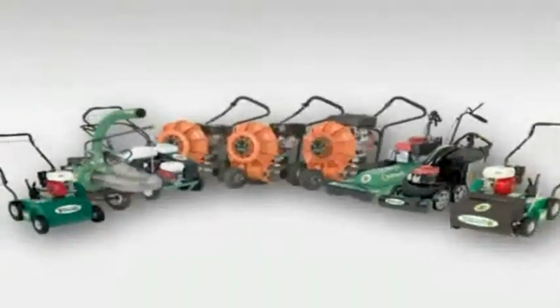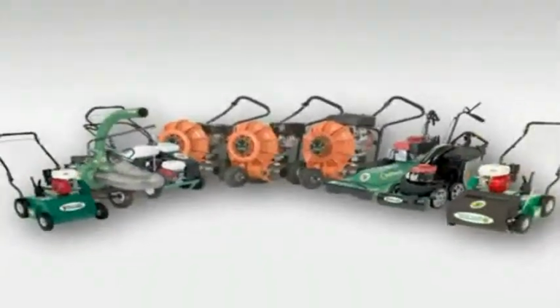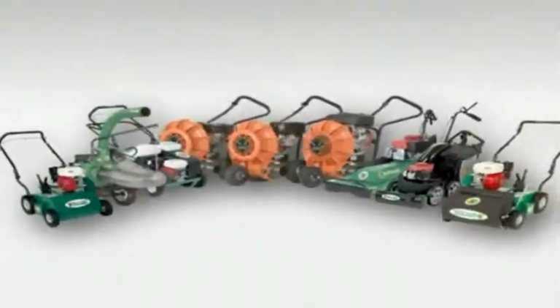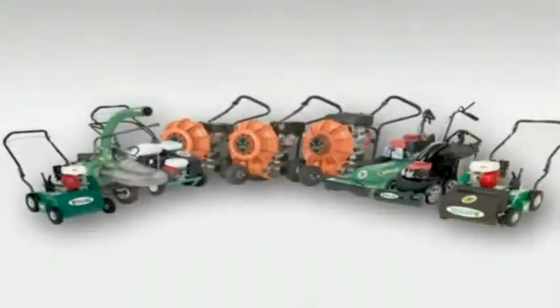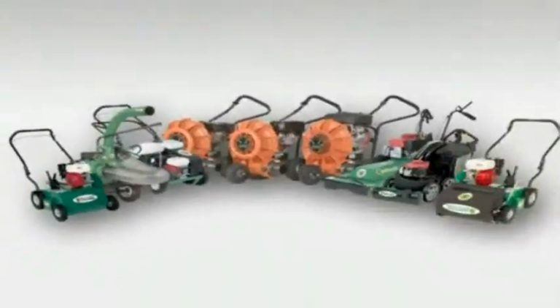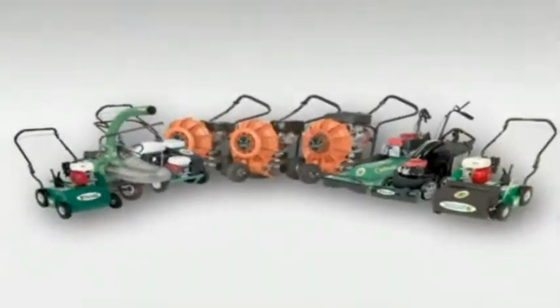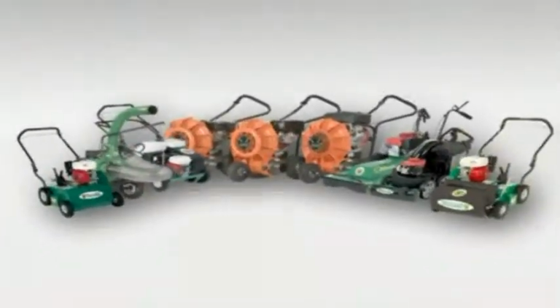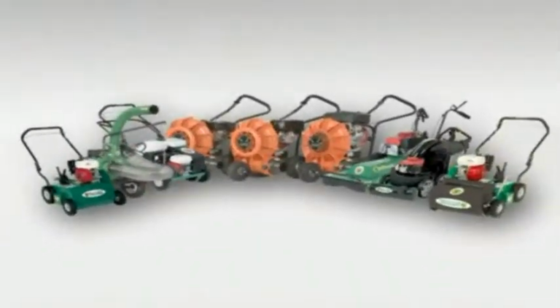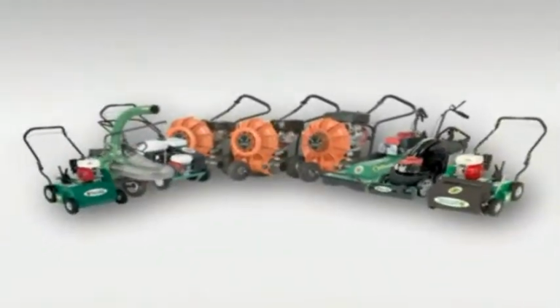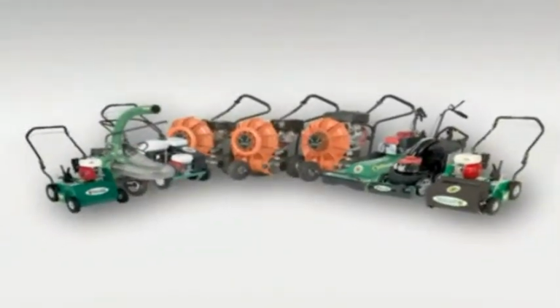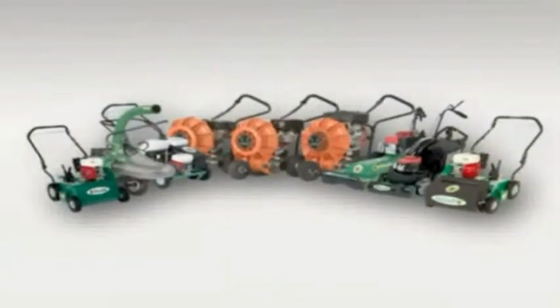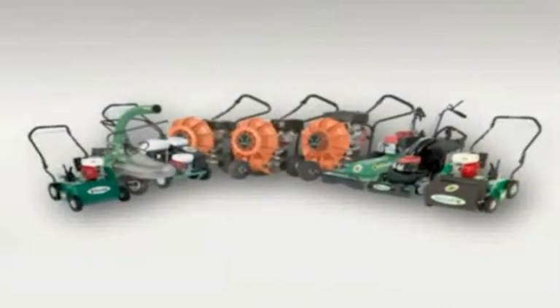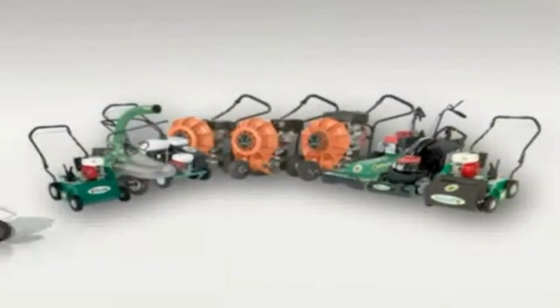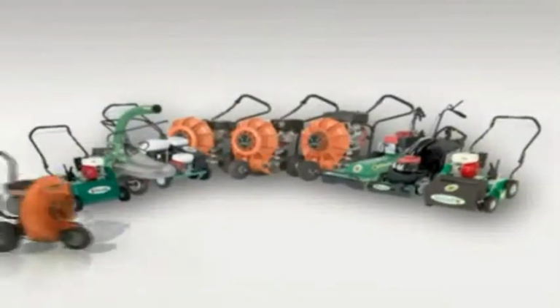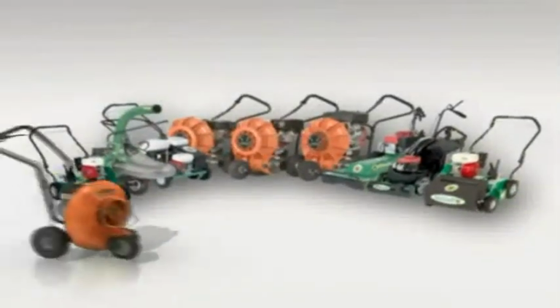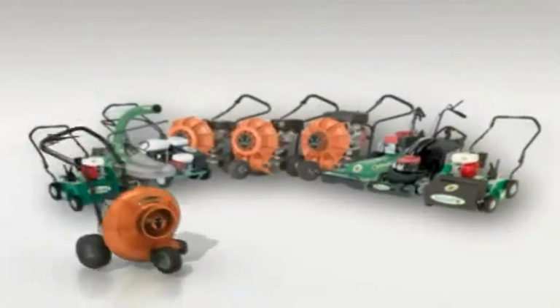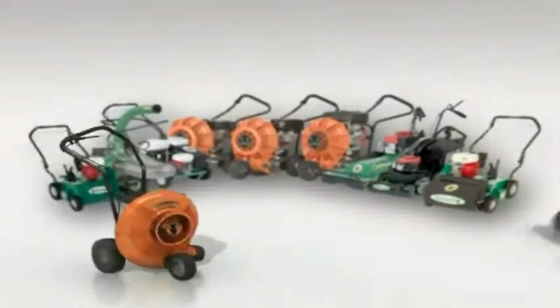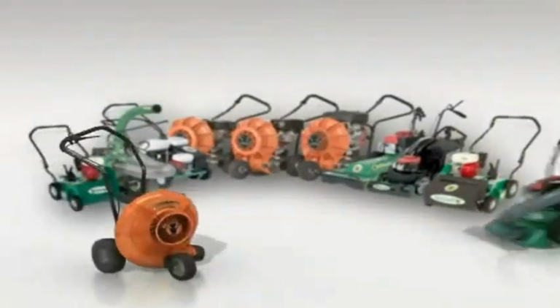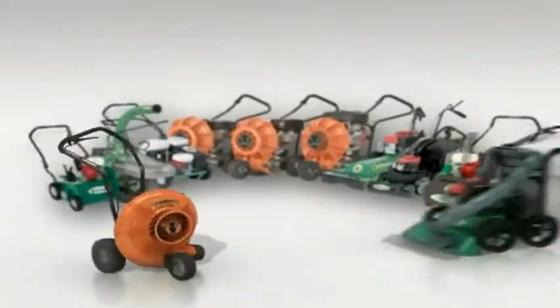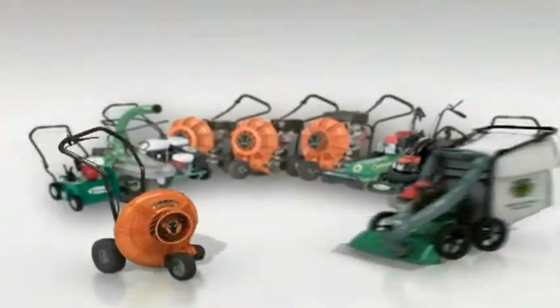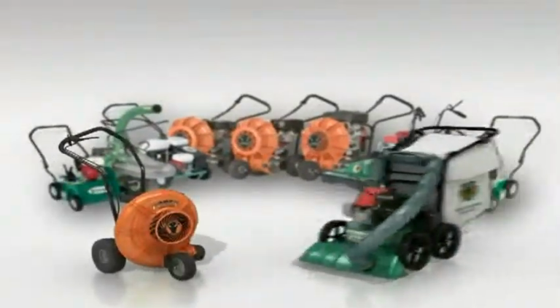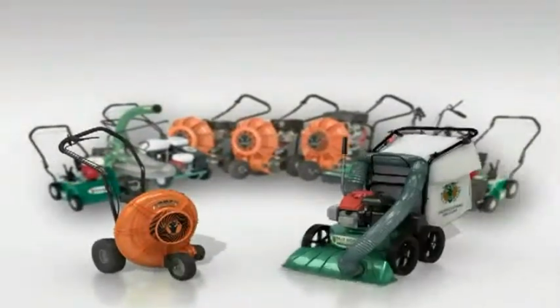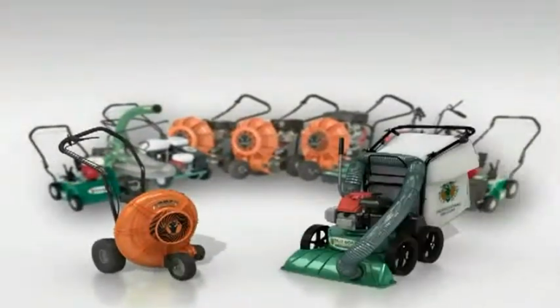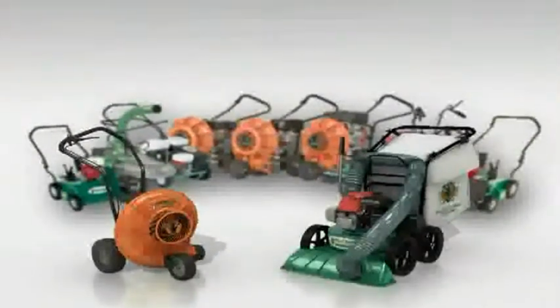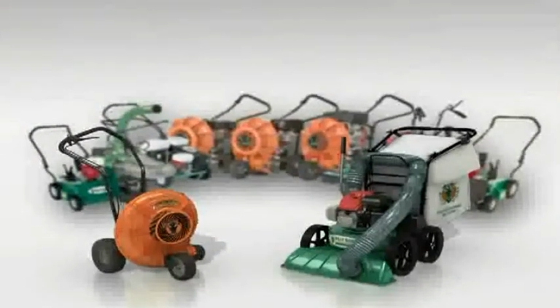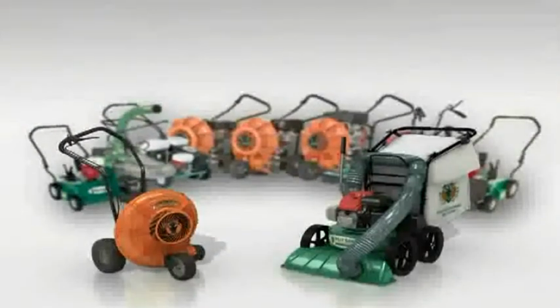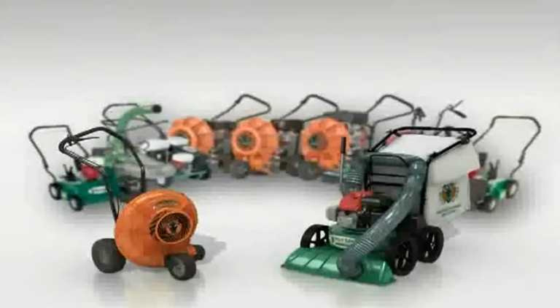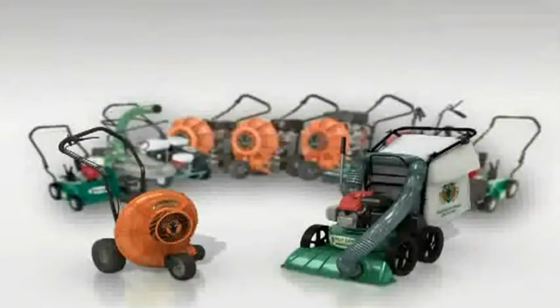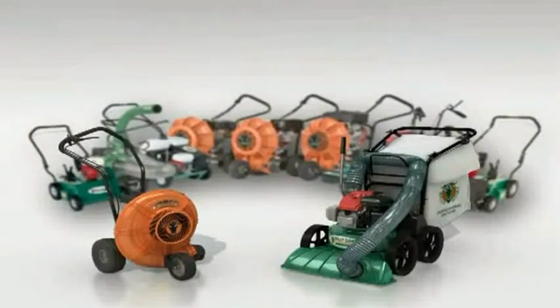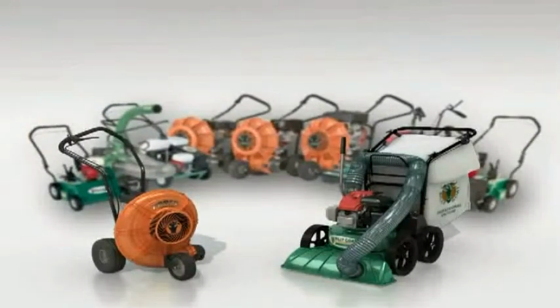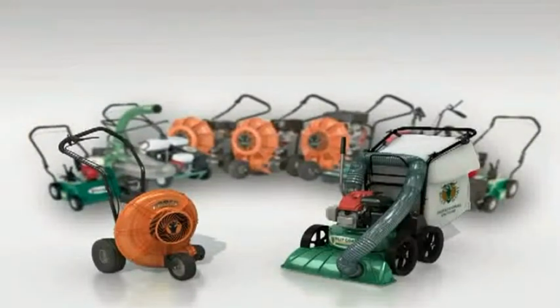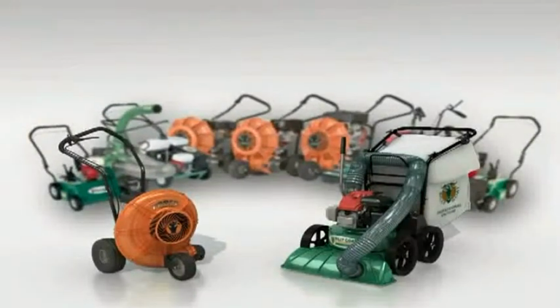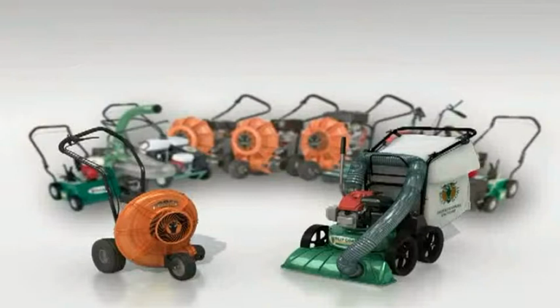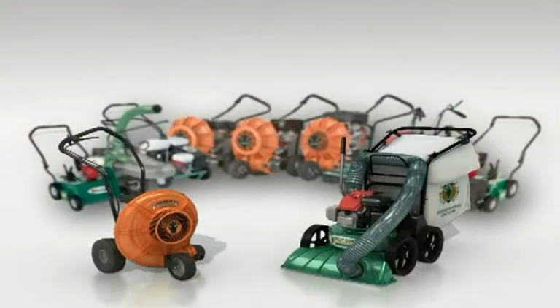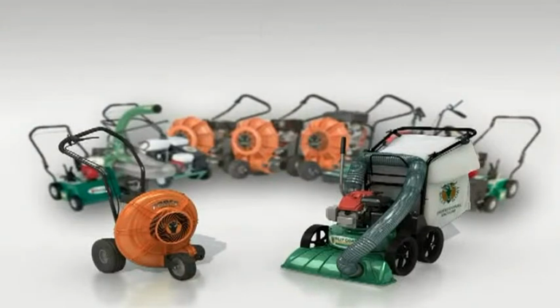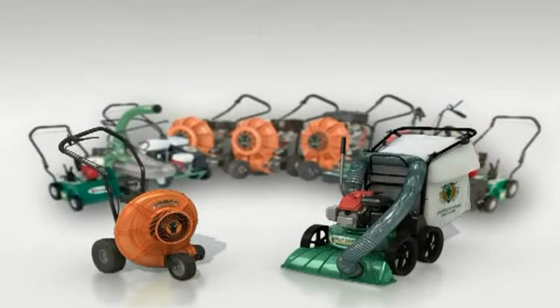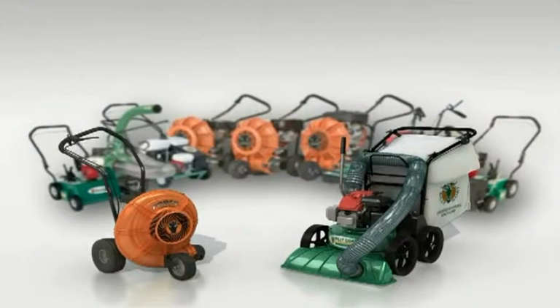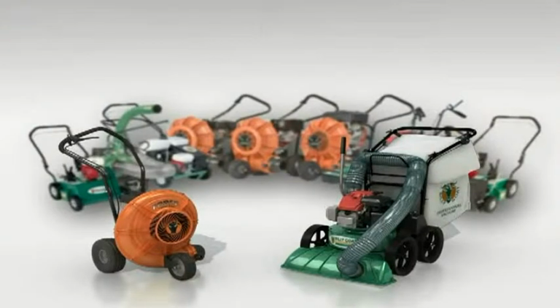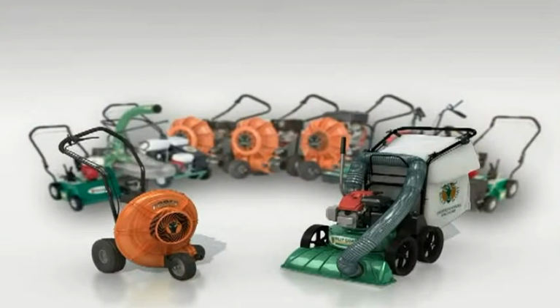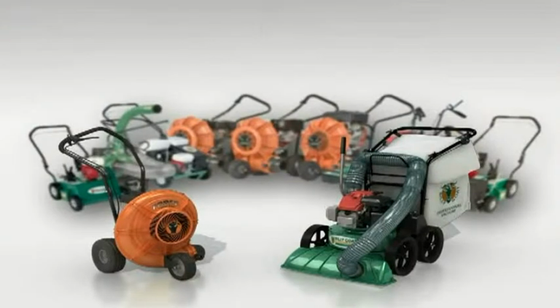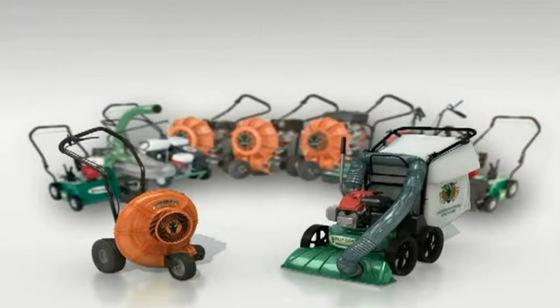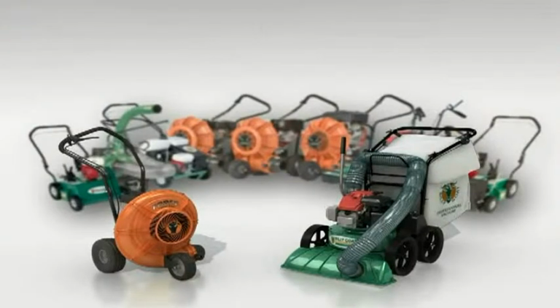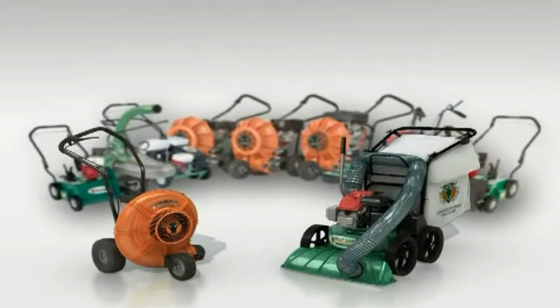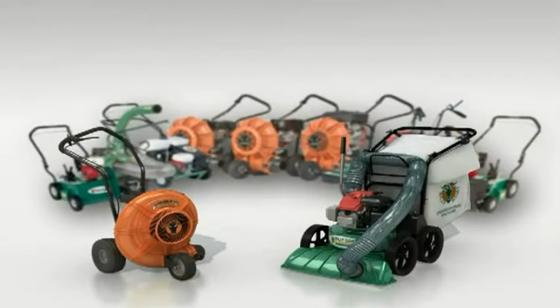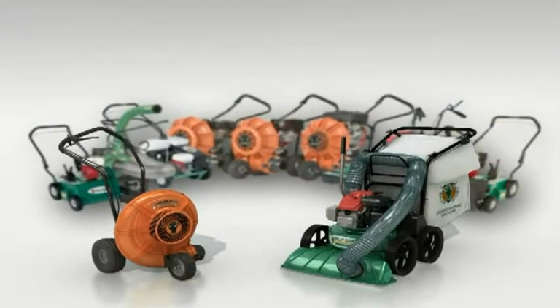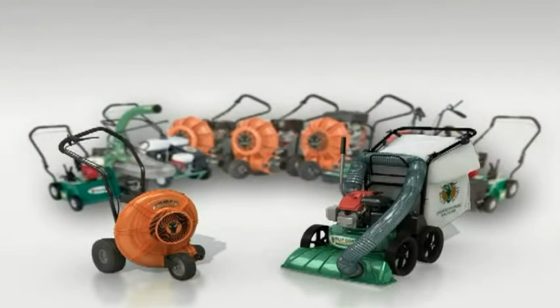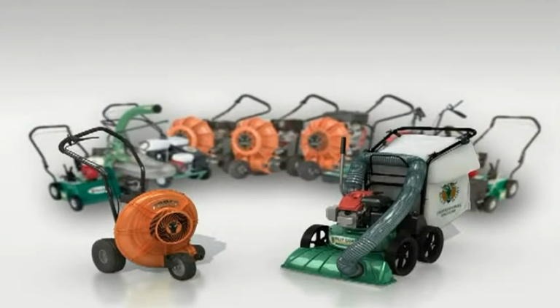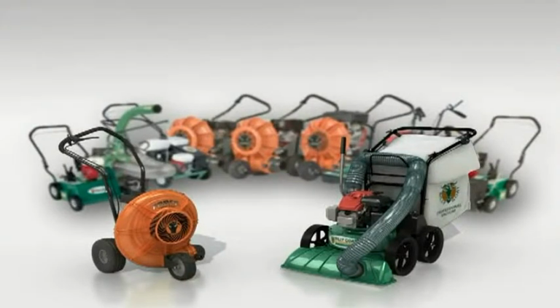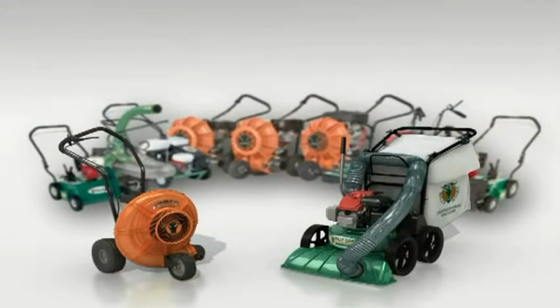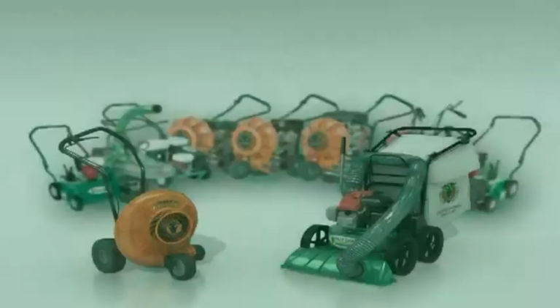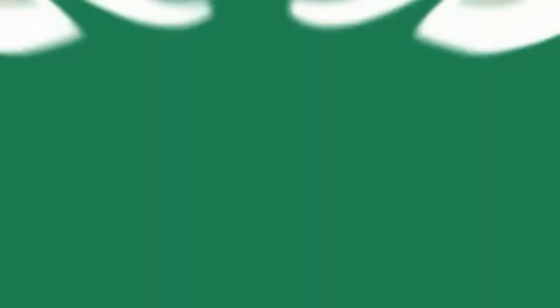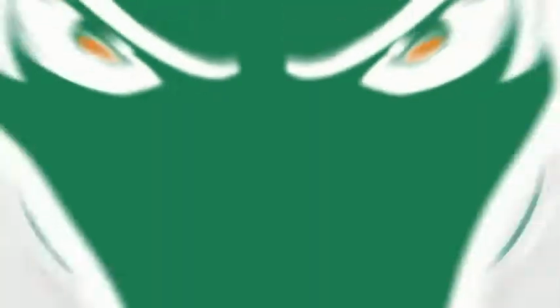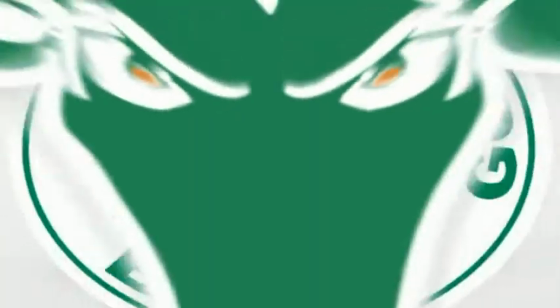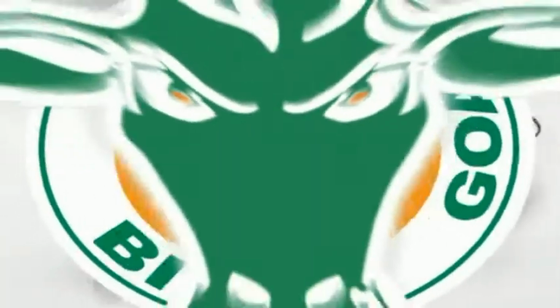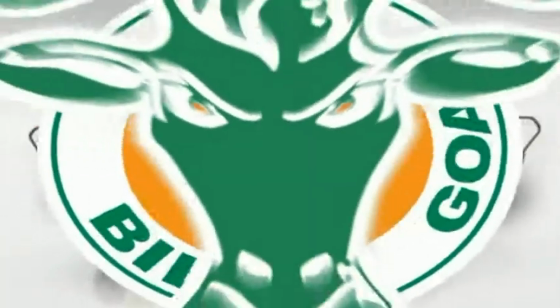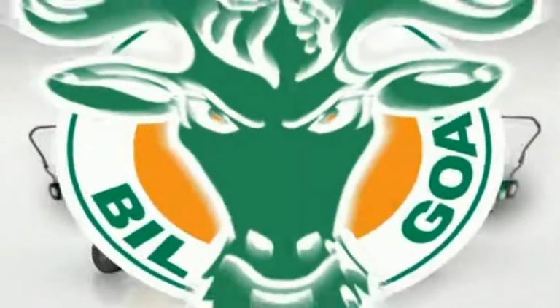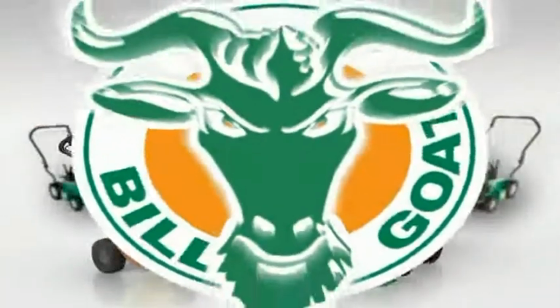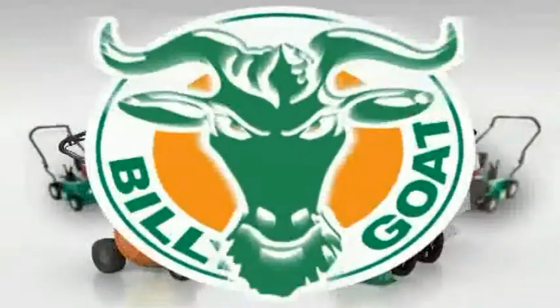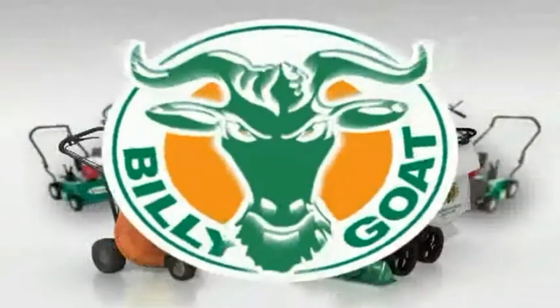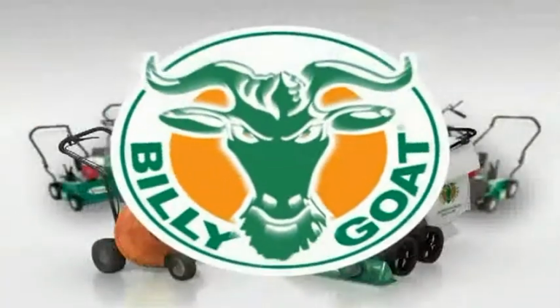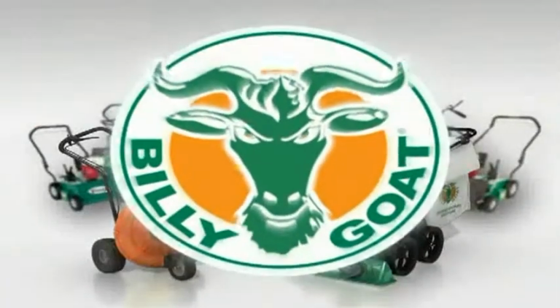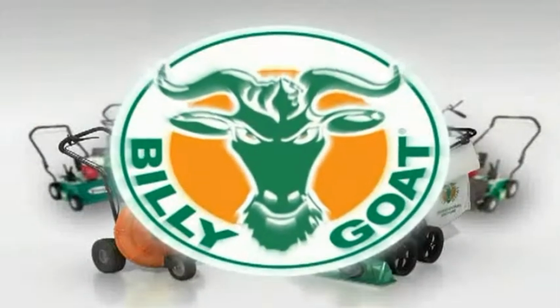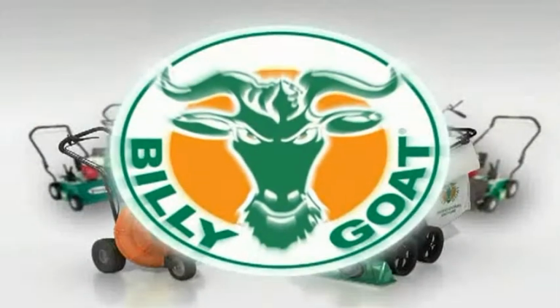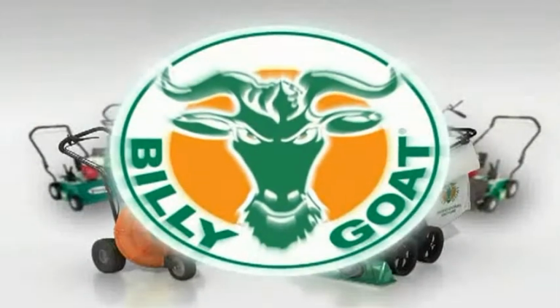There's no reason your property shouldn't look great in all seasons. Clean up your world with Billy Goat — a full line of property cleanup solutions.